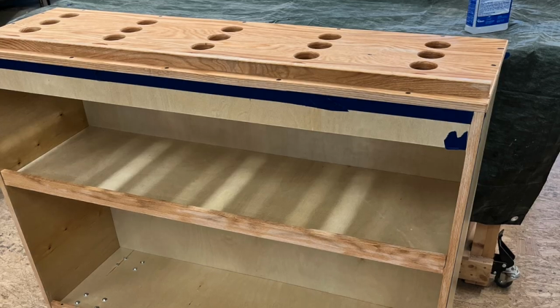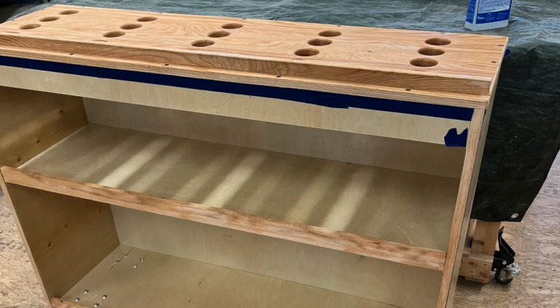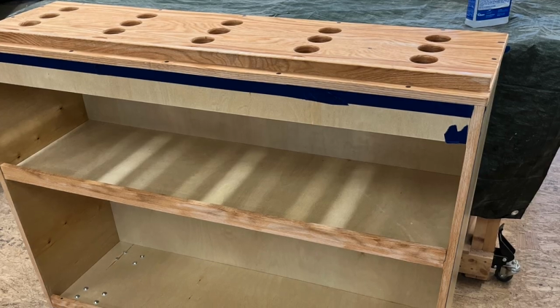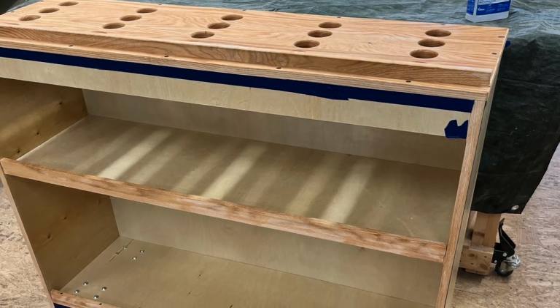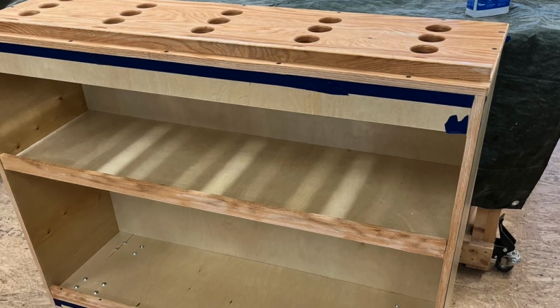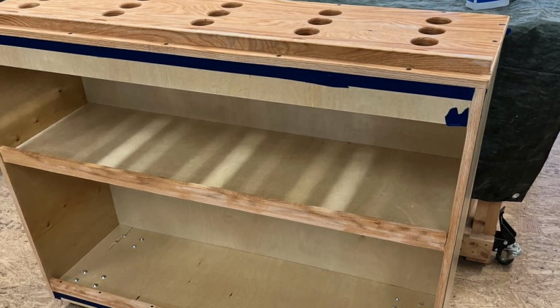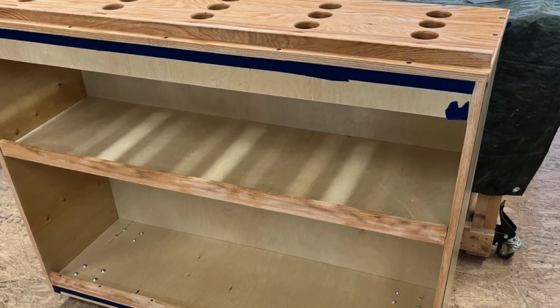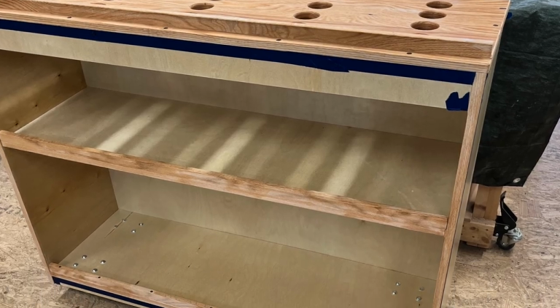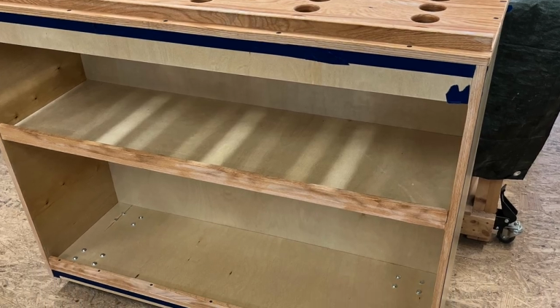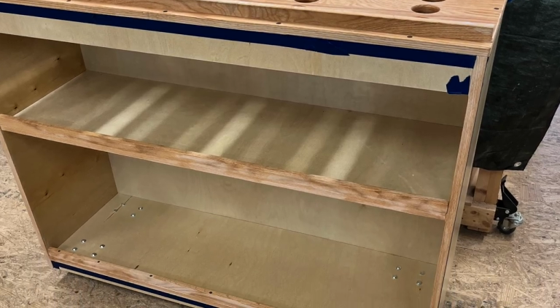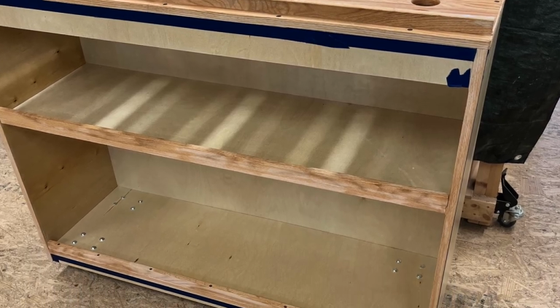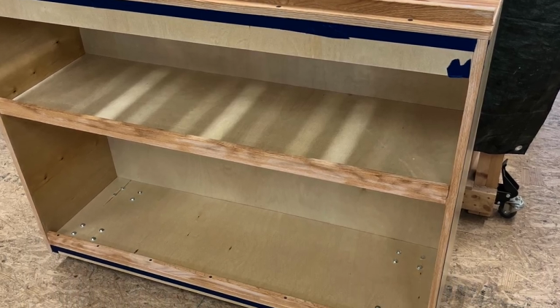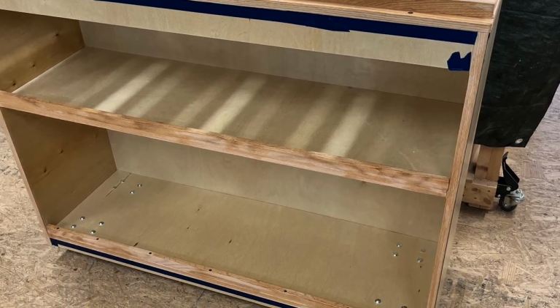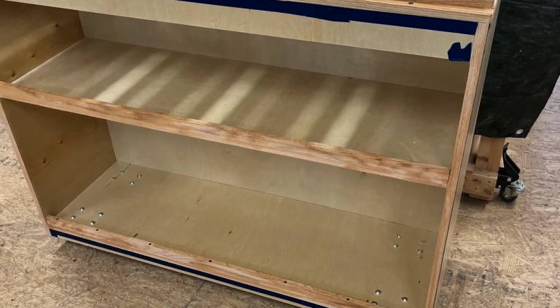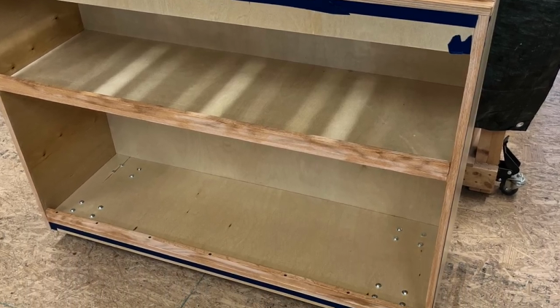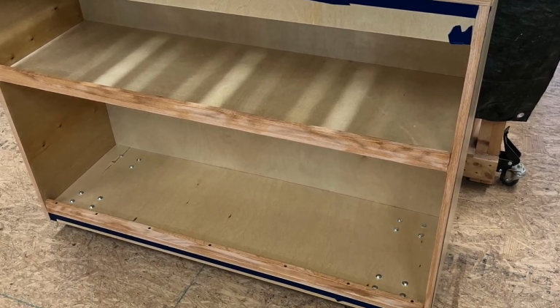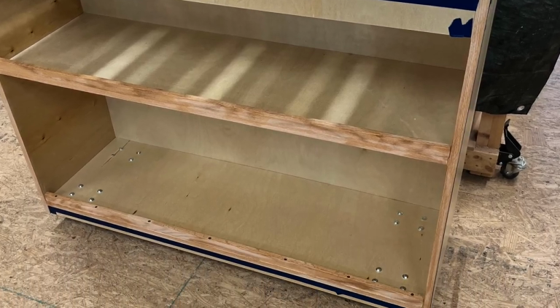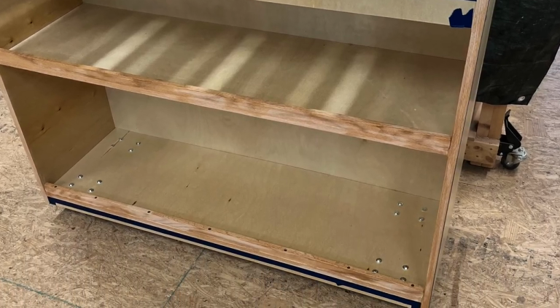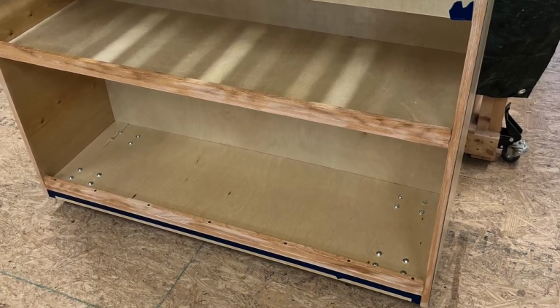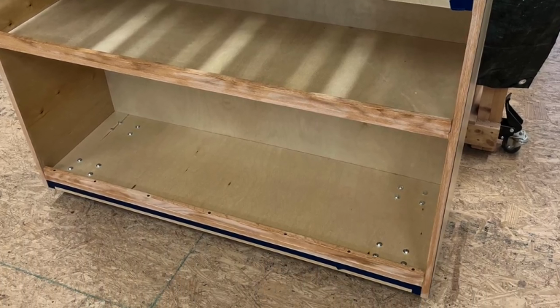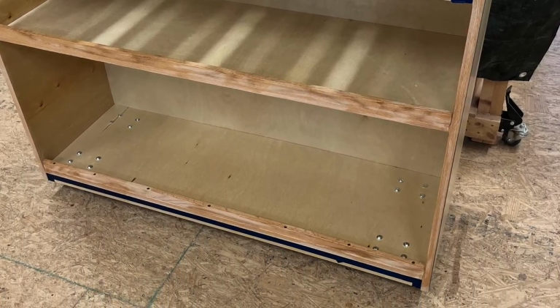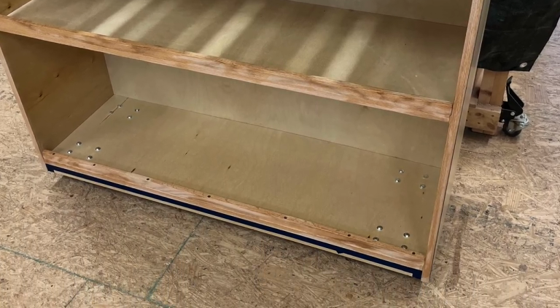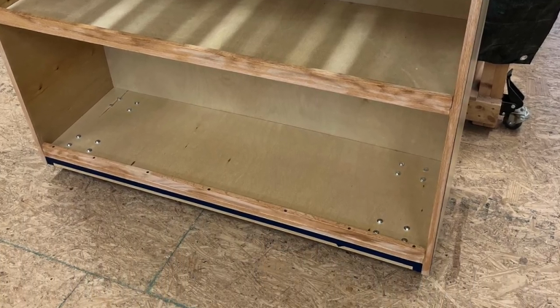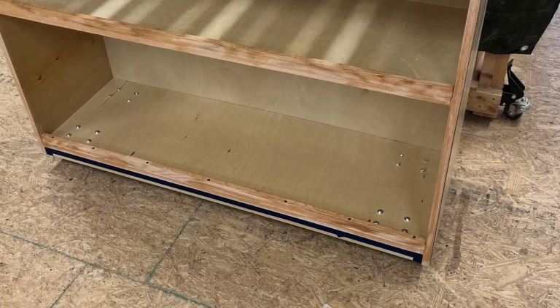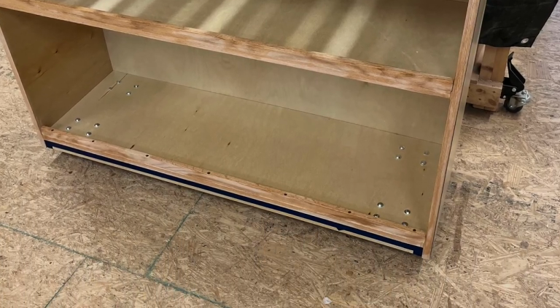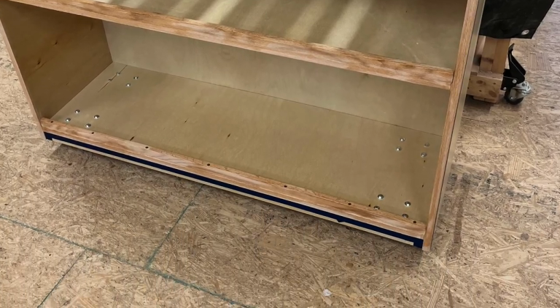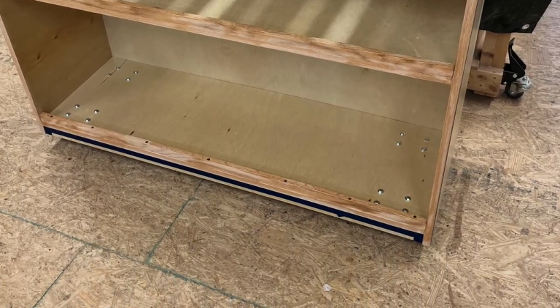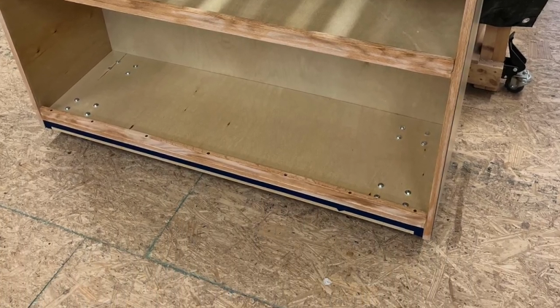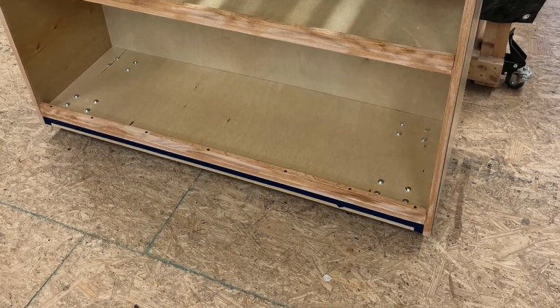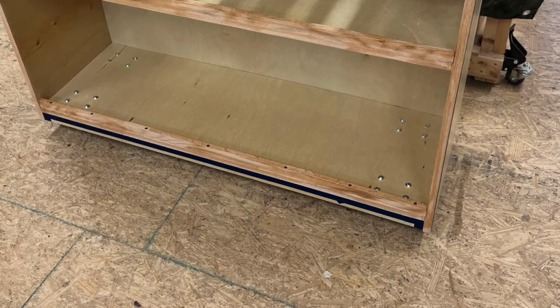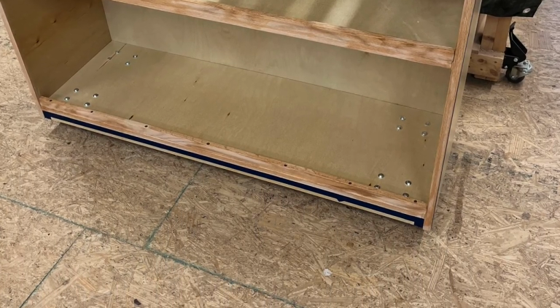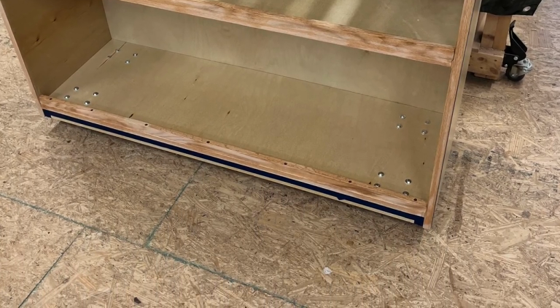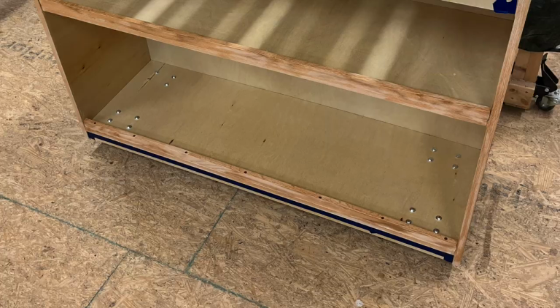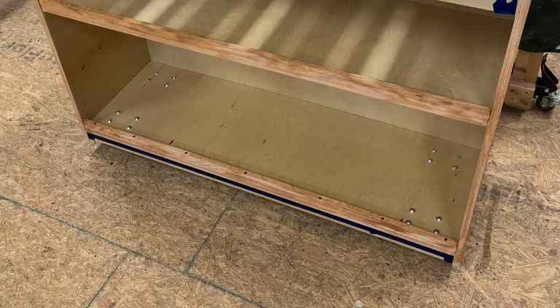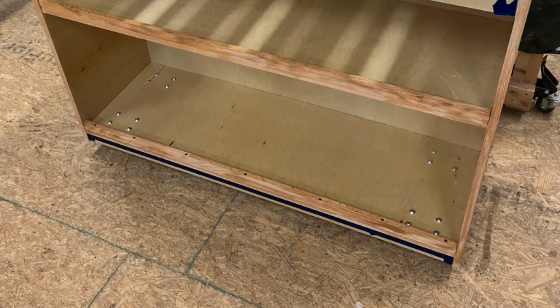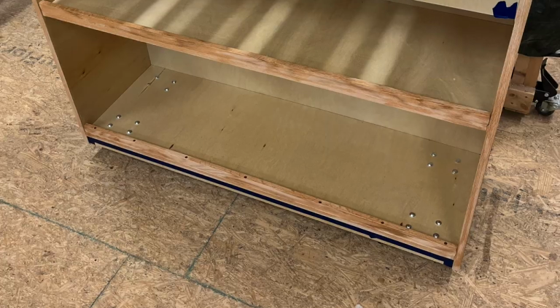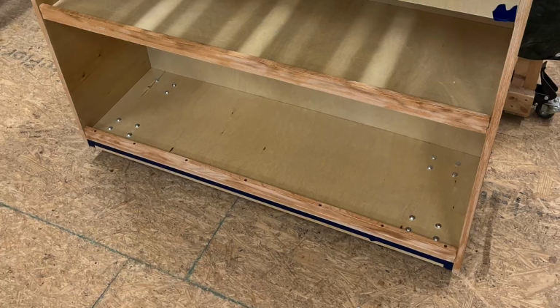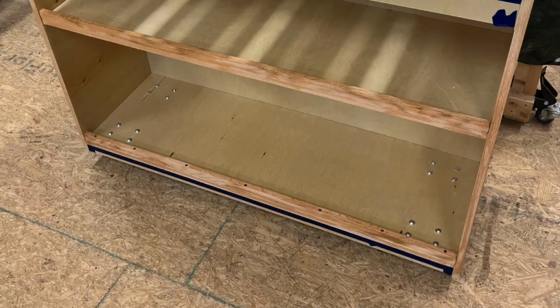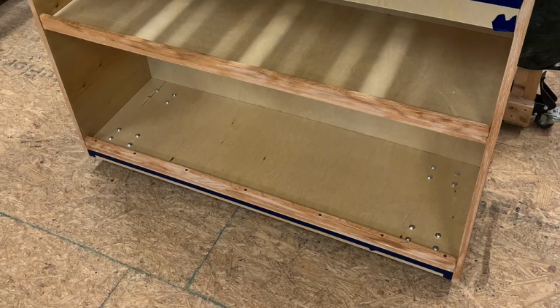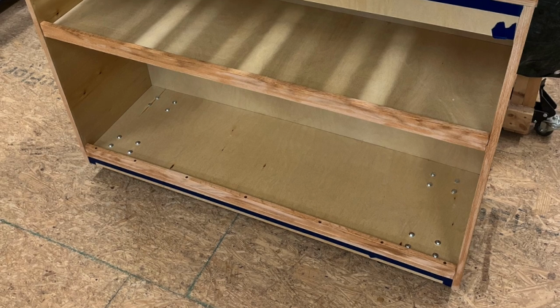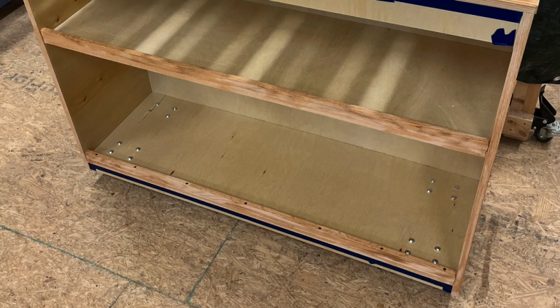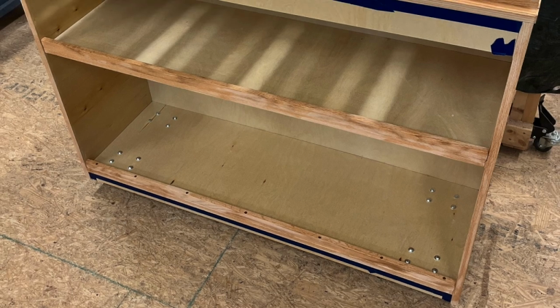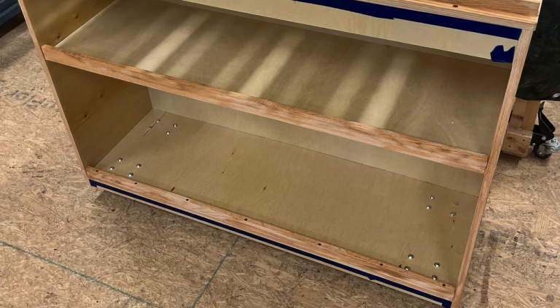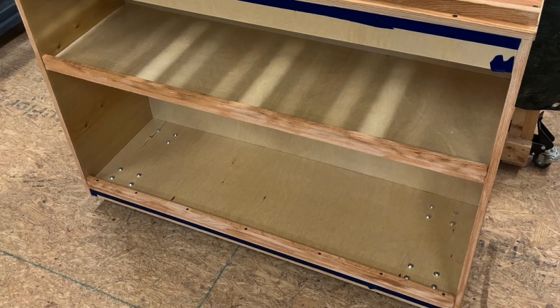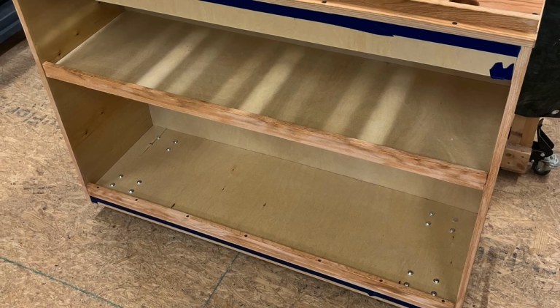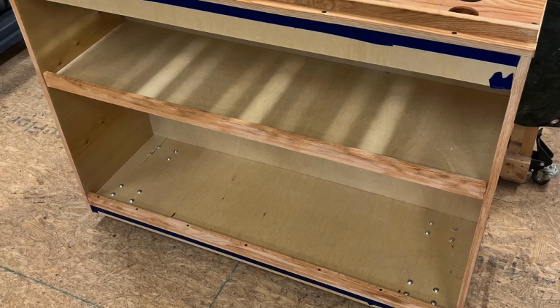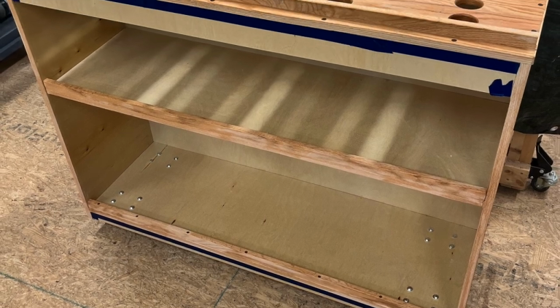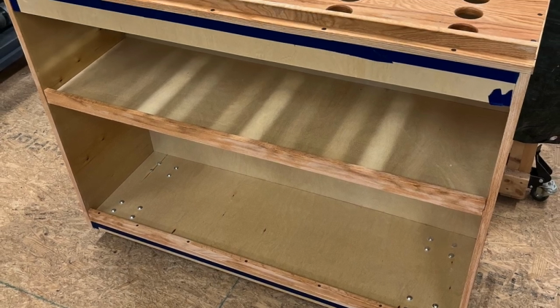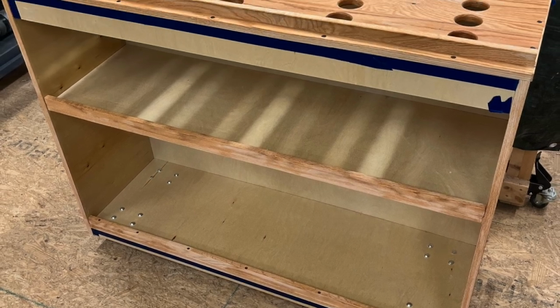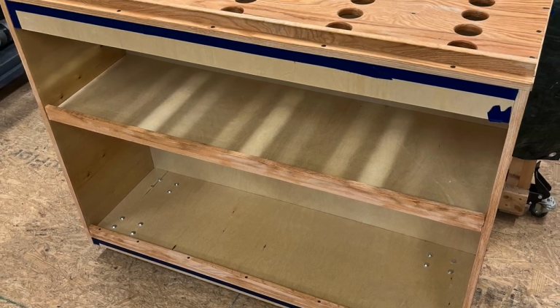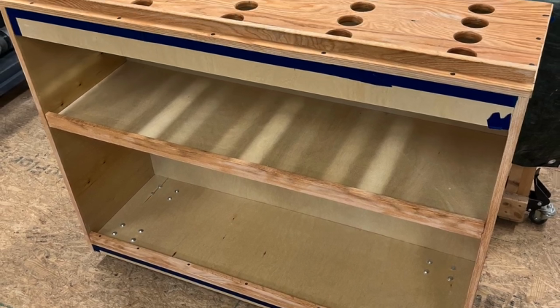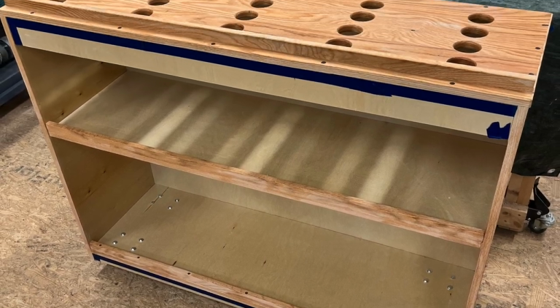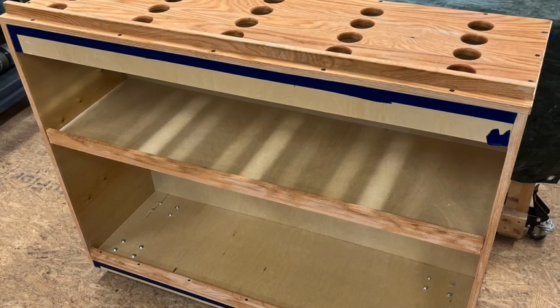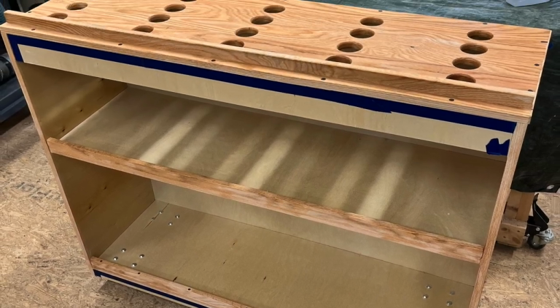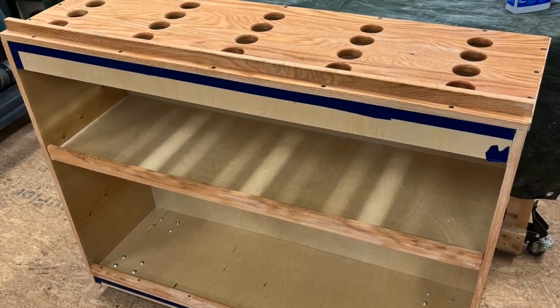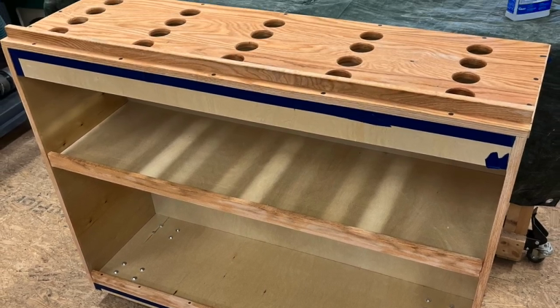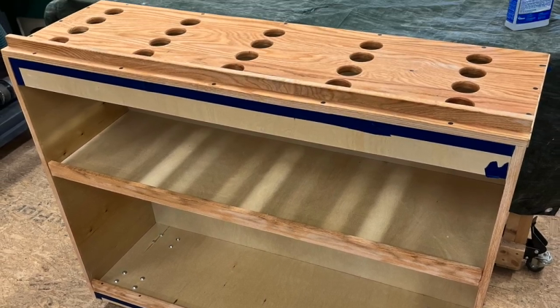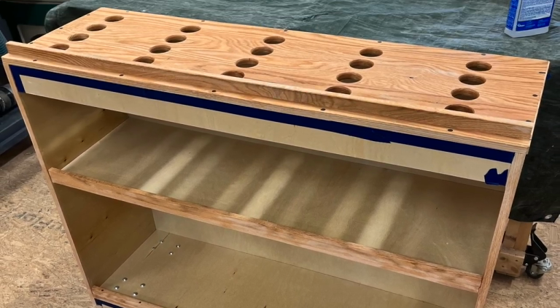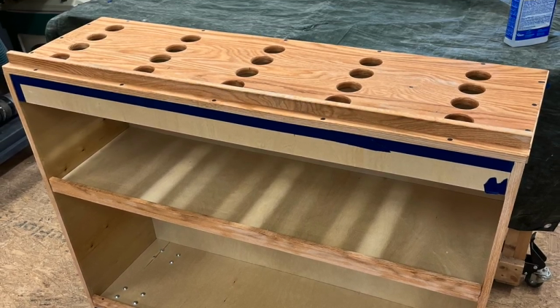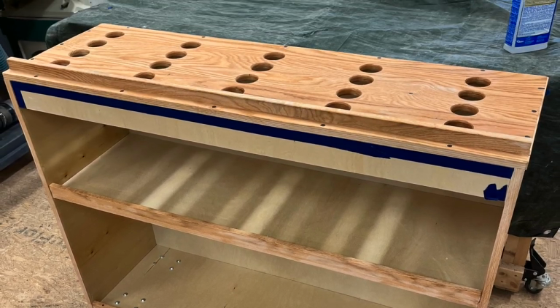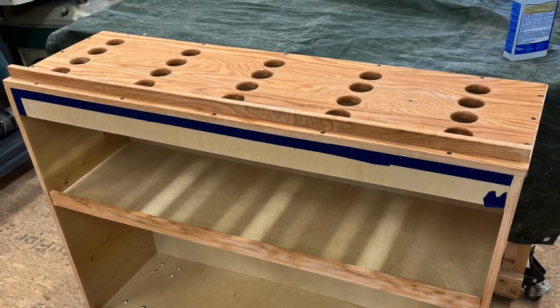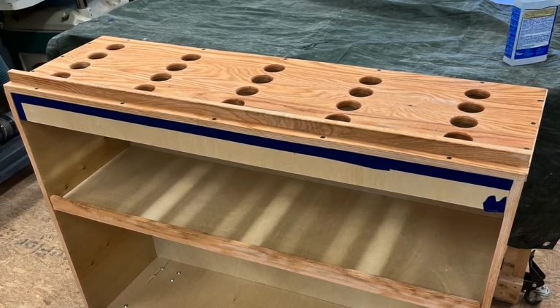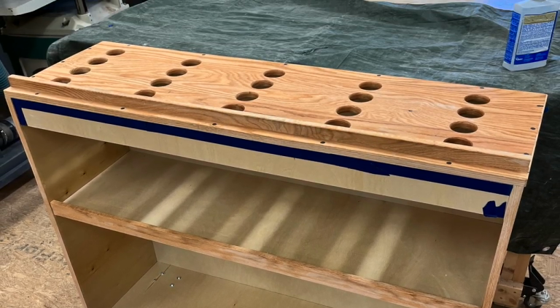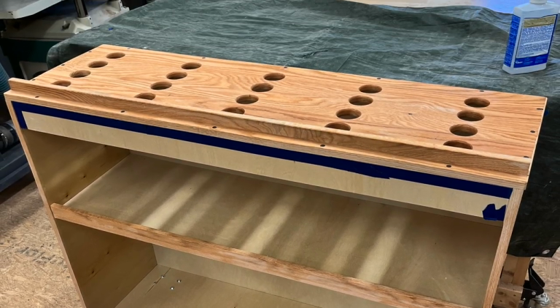Here's the cabinet complete with a mineral spirits wipe-down to get all the dust off of it, ready for finish.